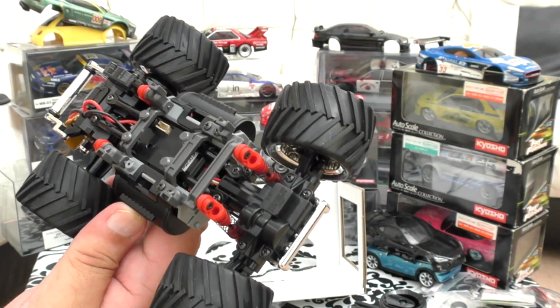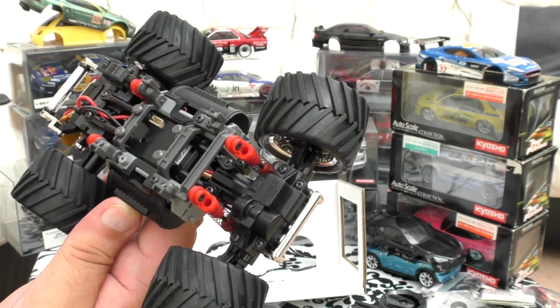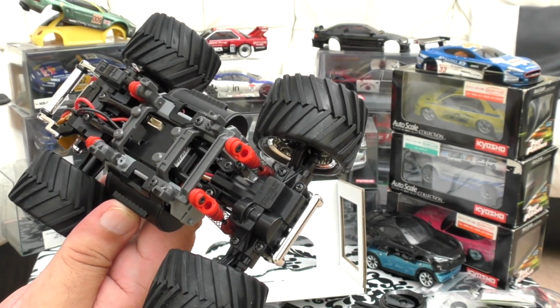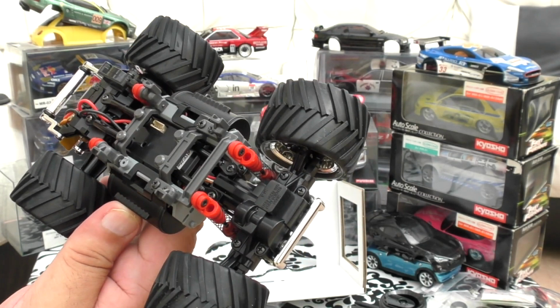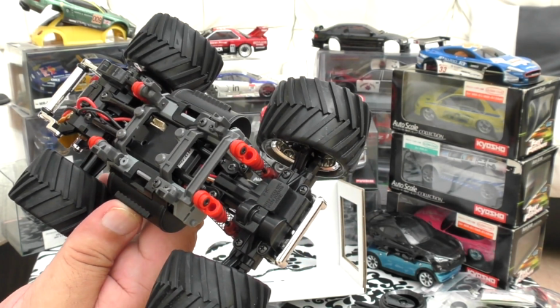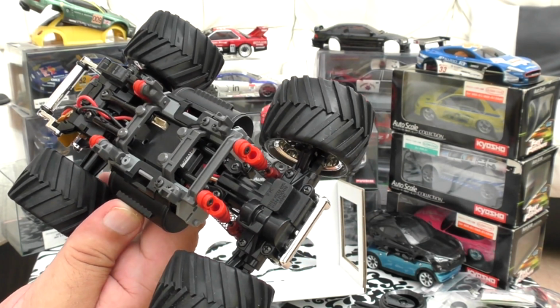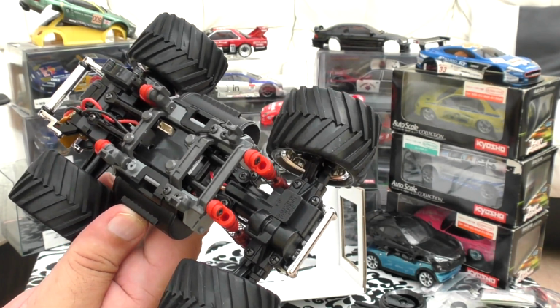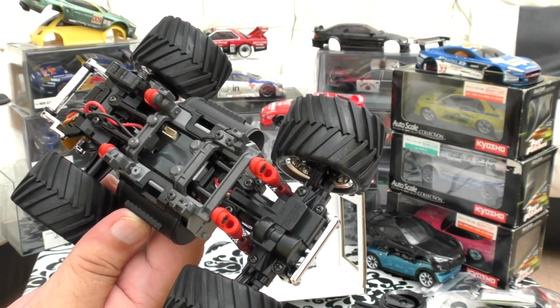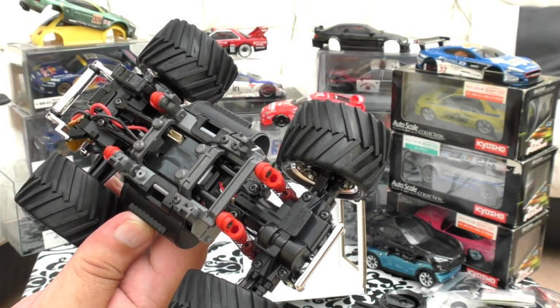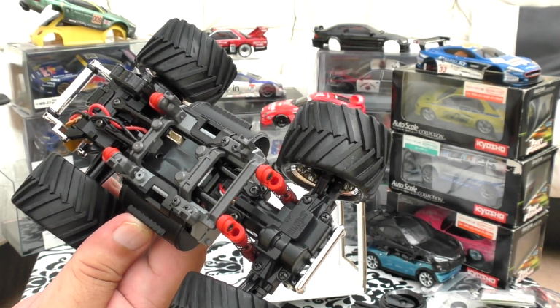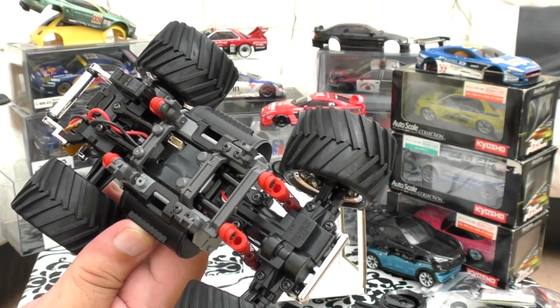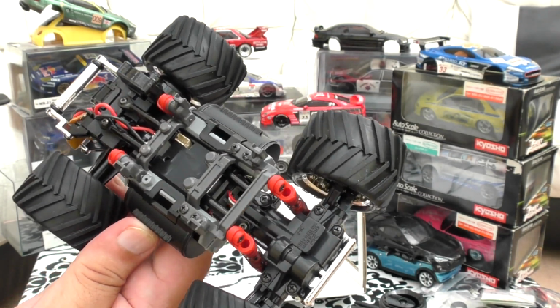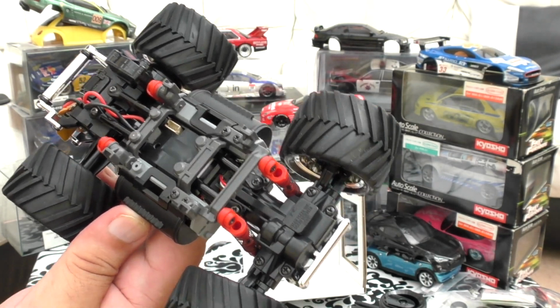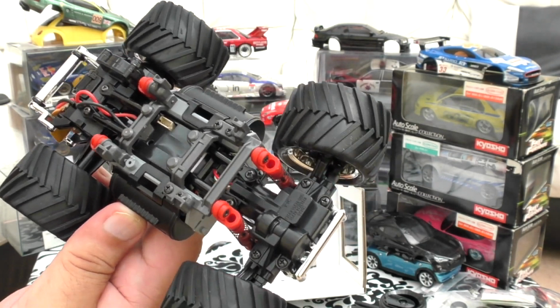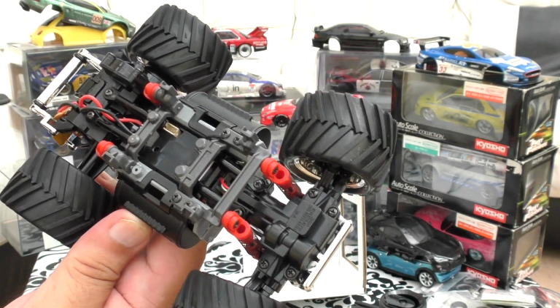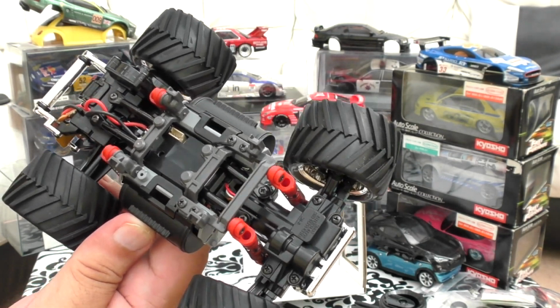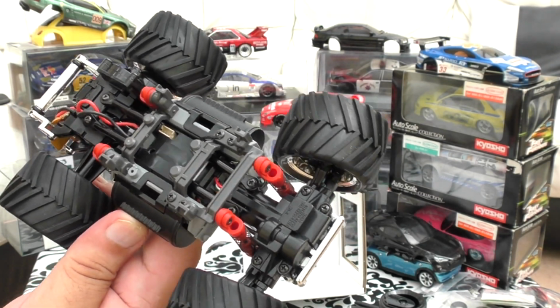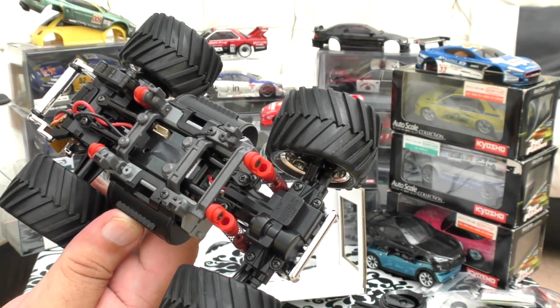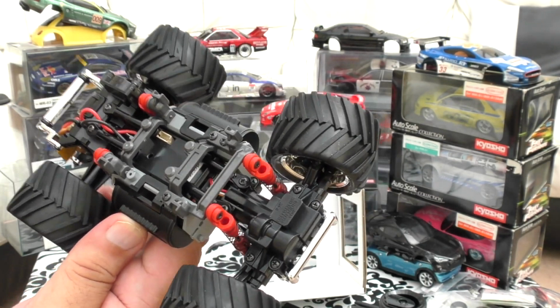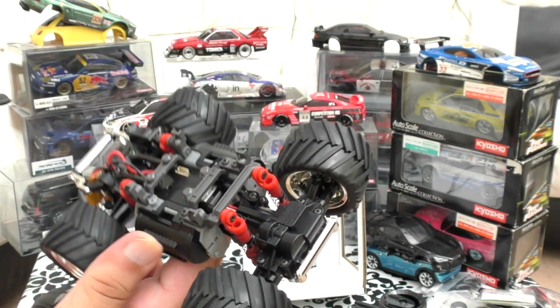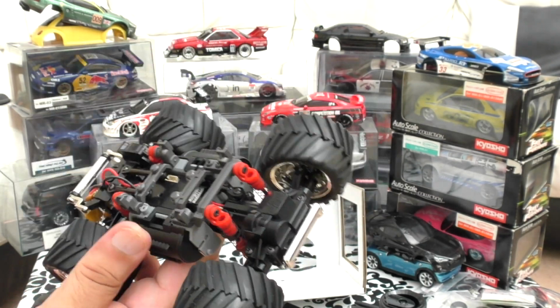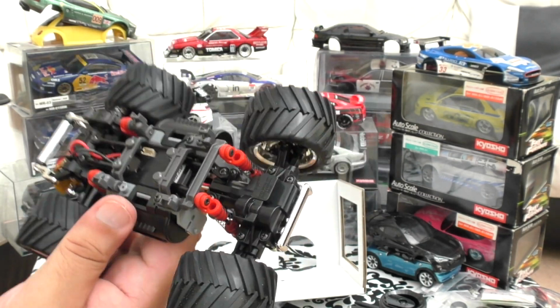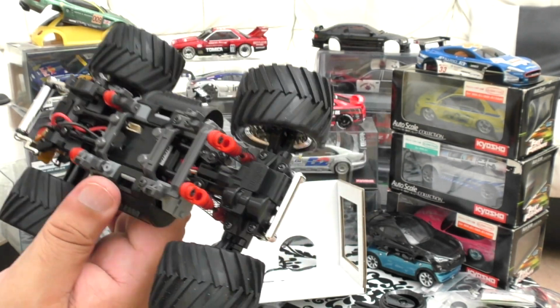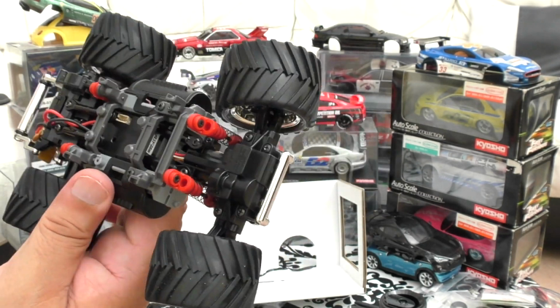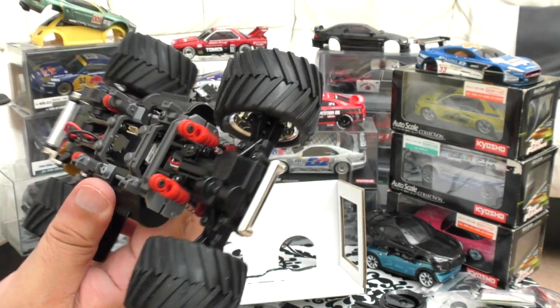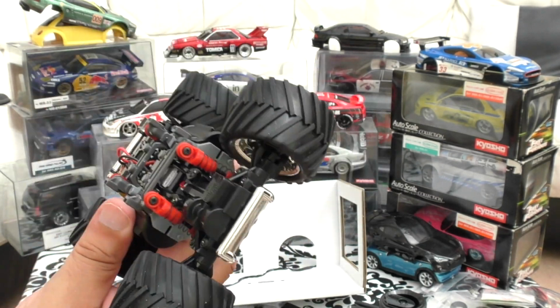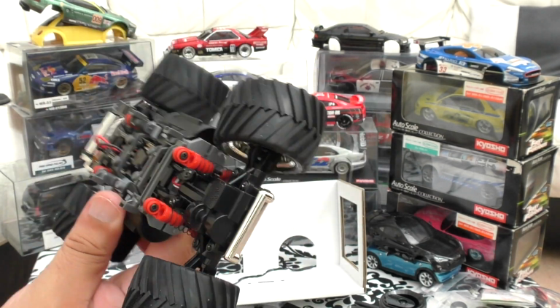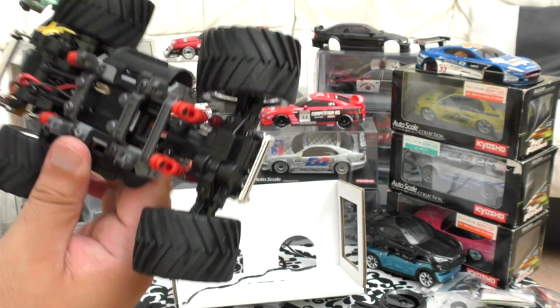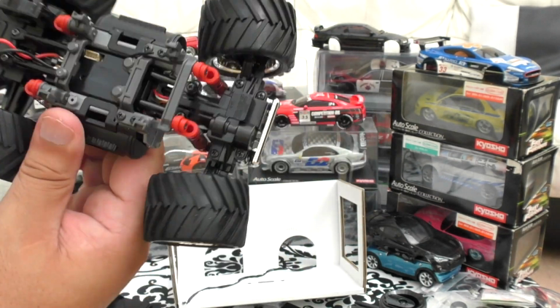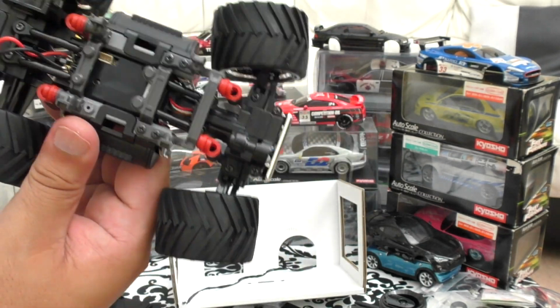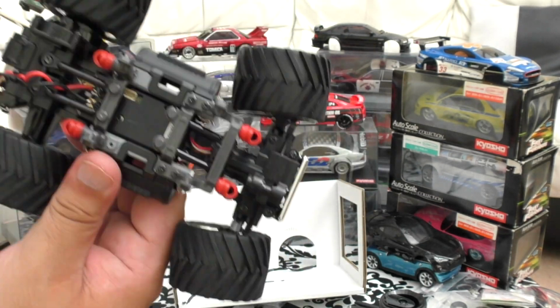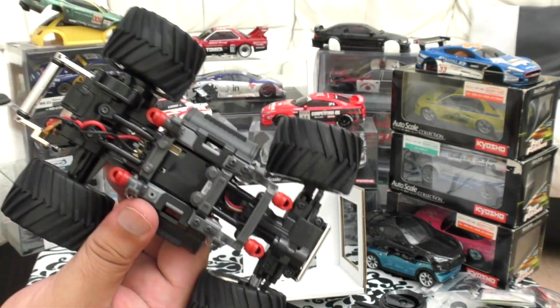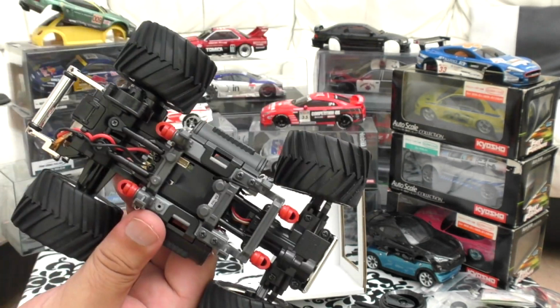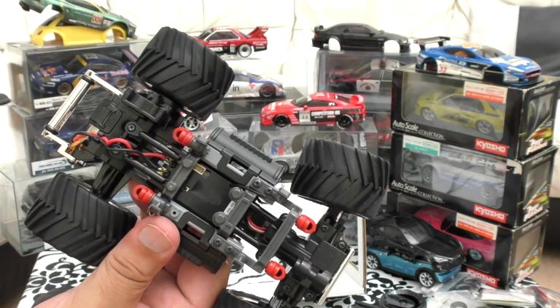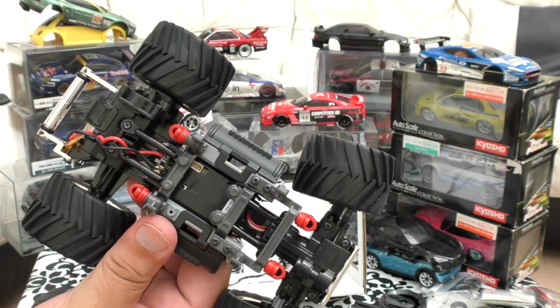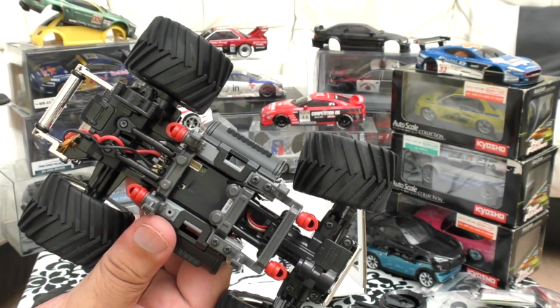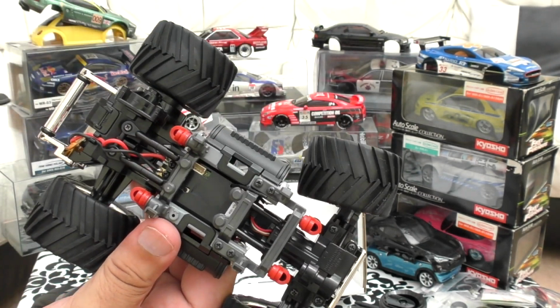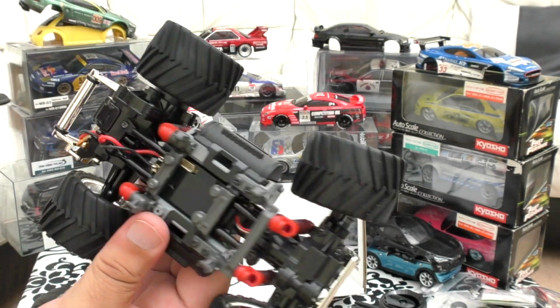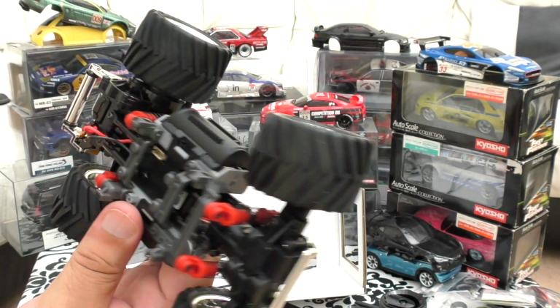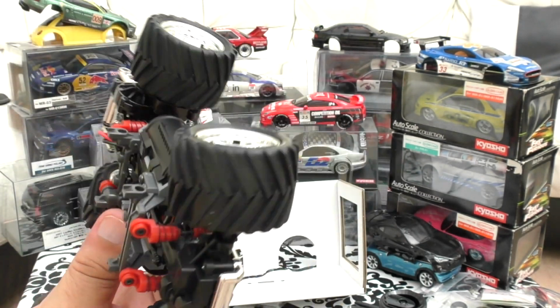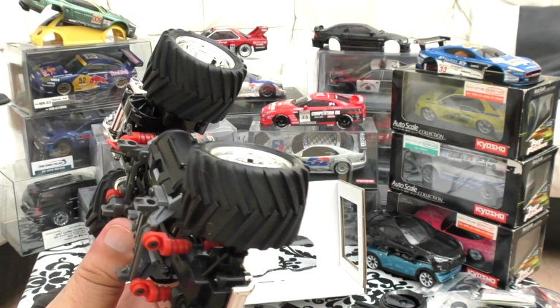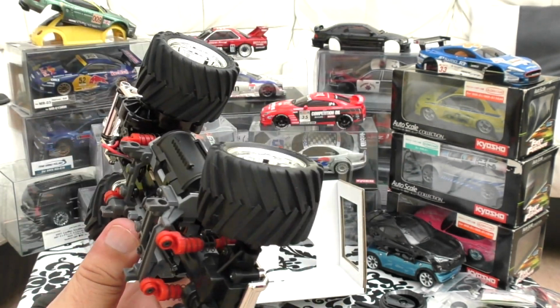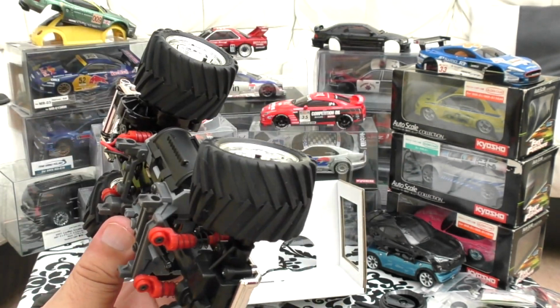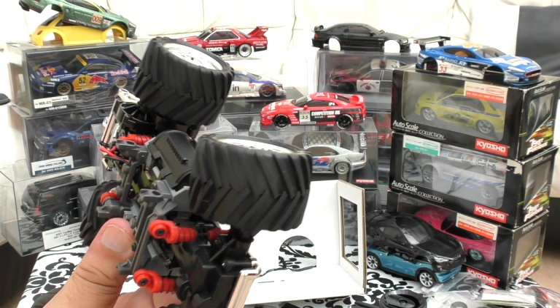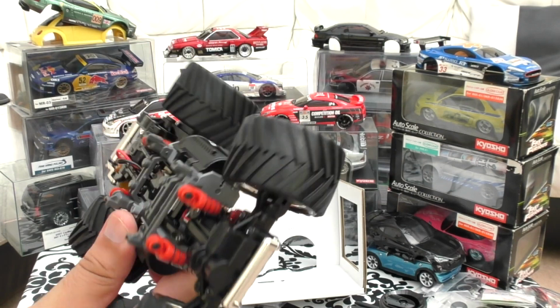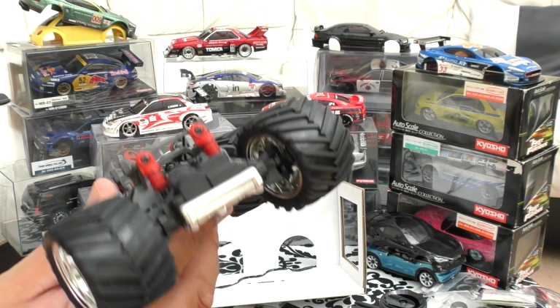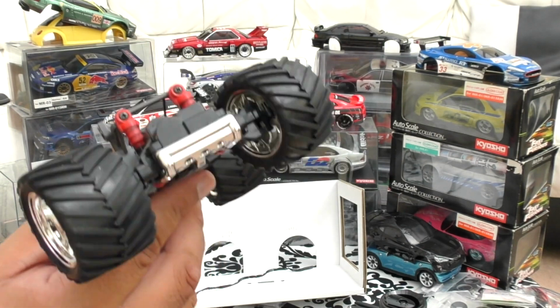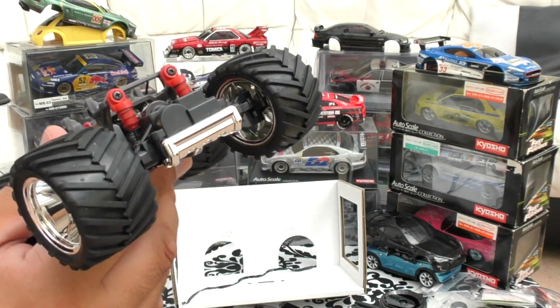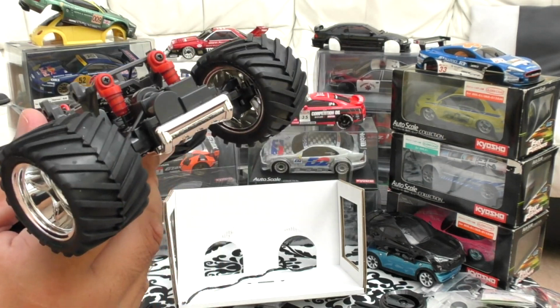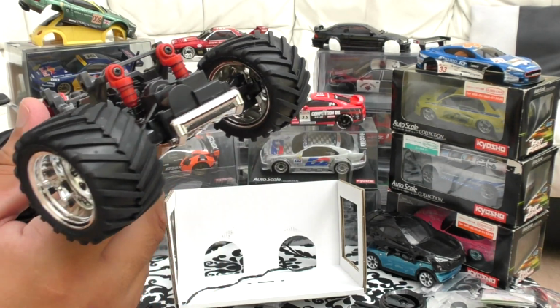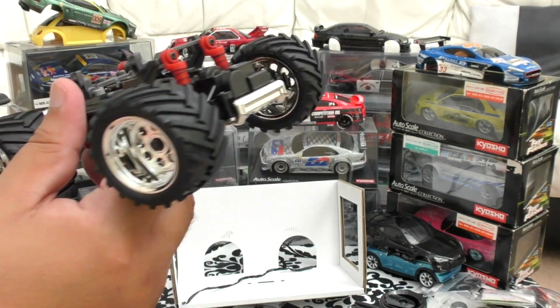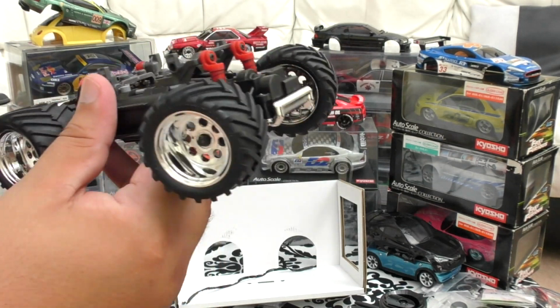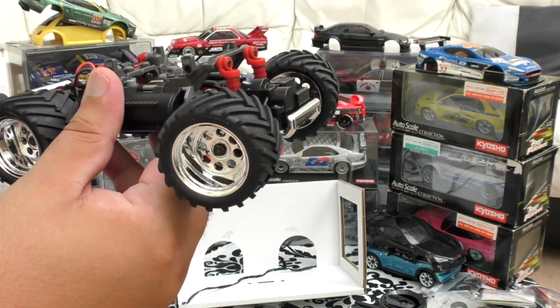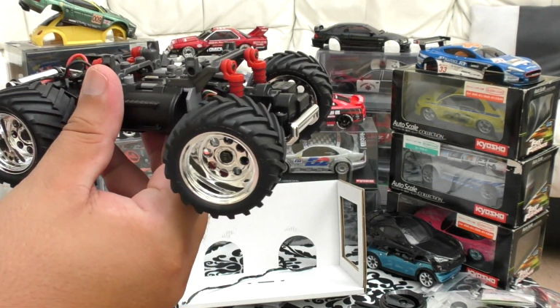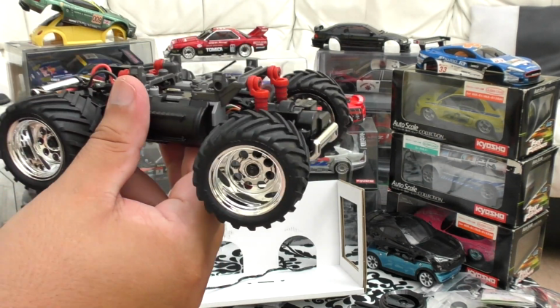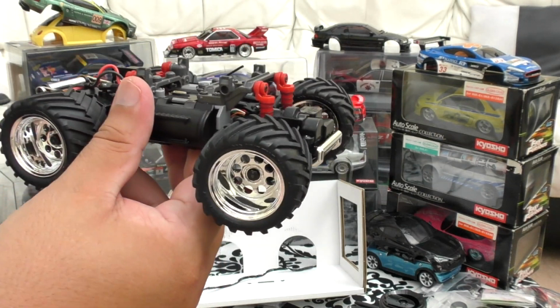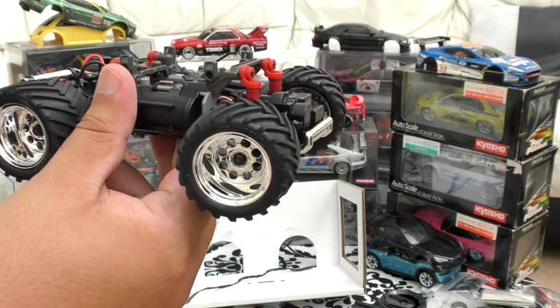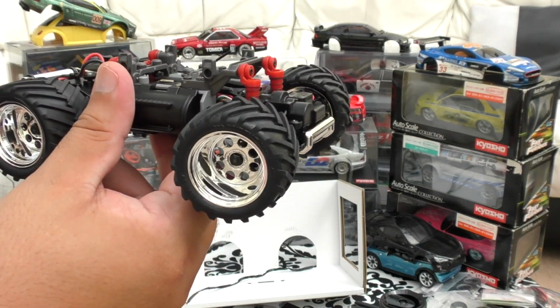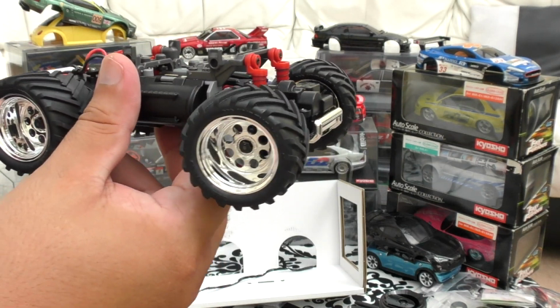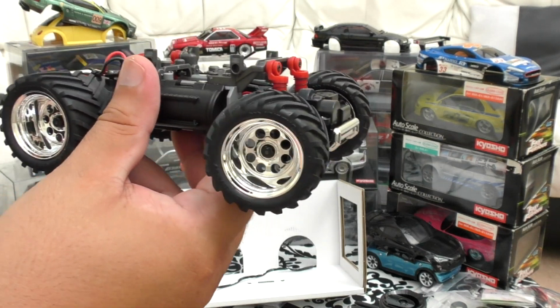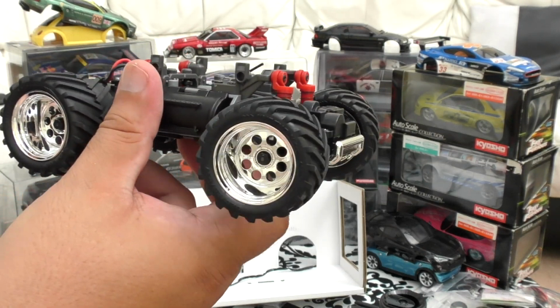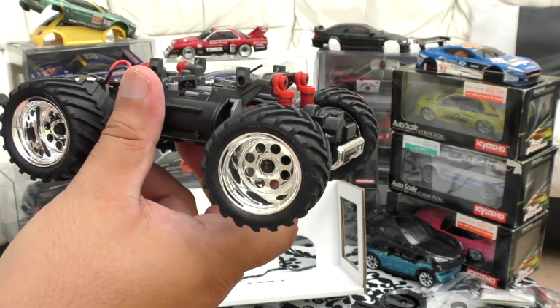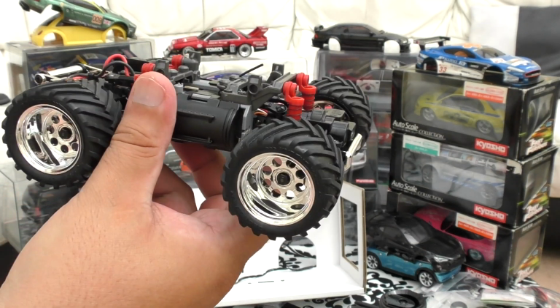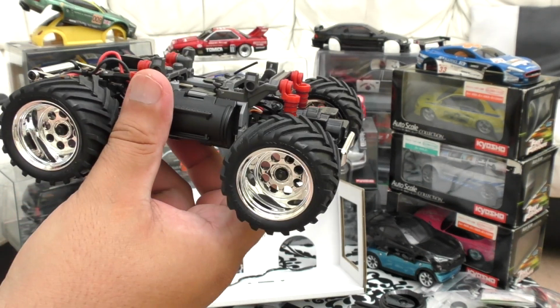Out of the box I'm not impressed. It may impress me when it drives, but we'll see.